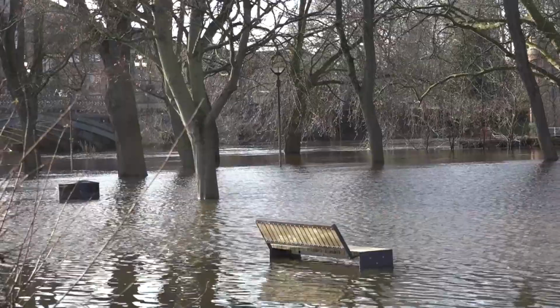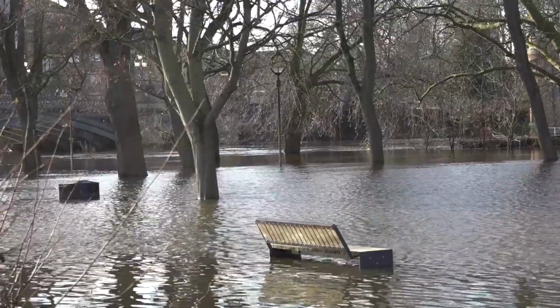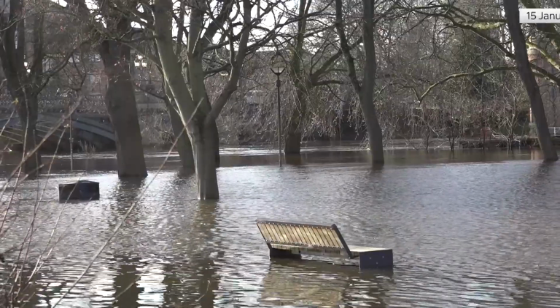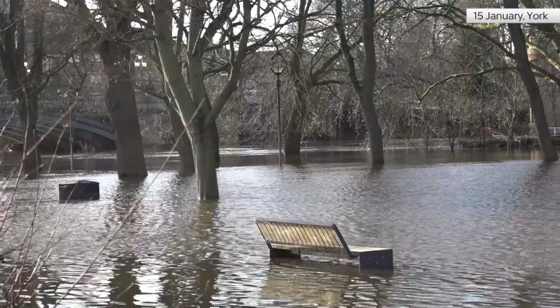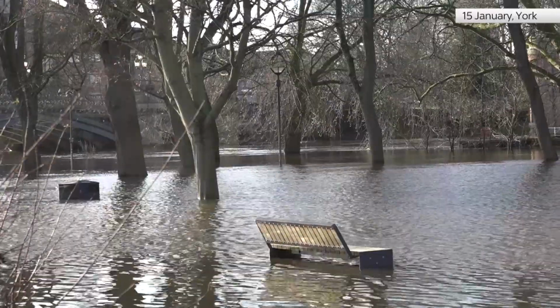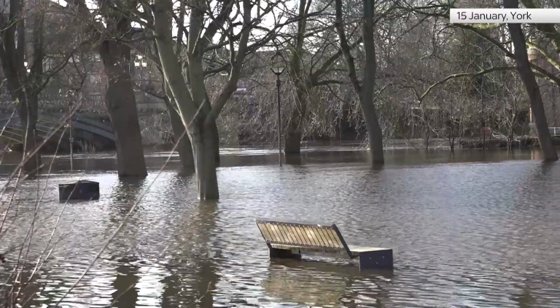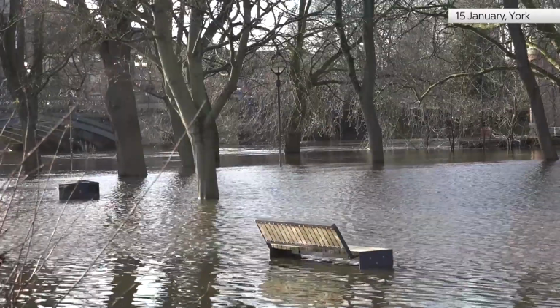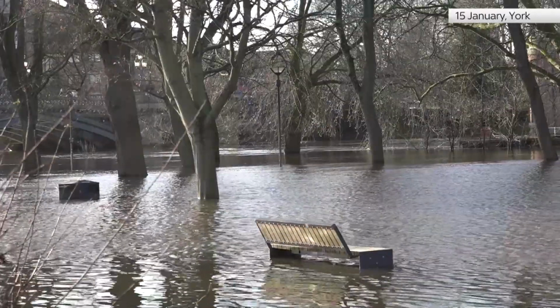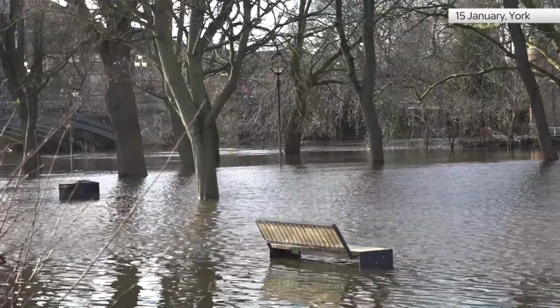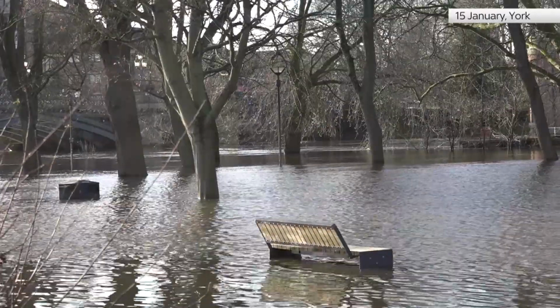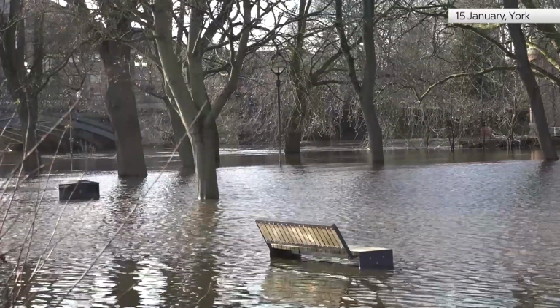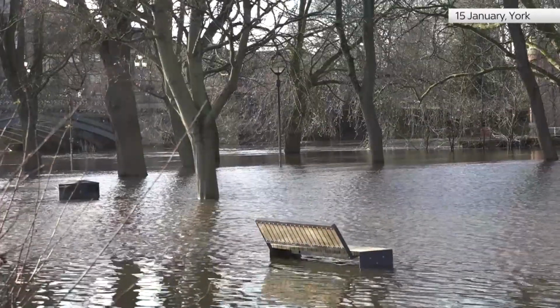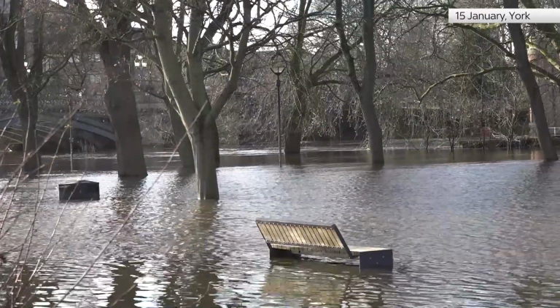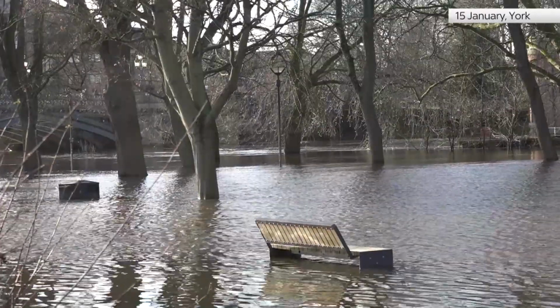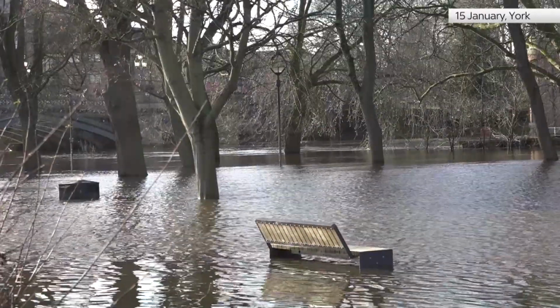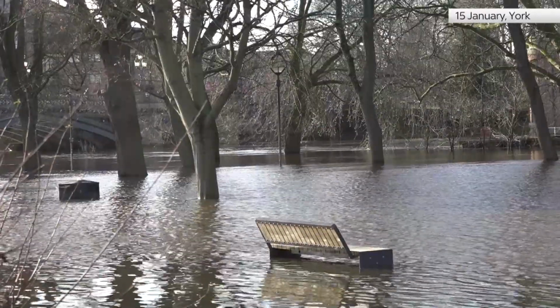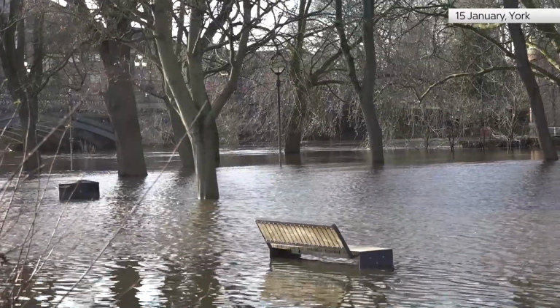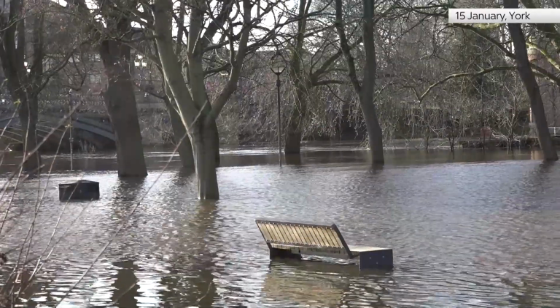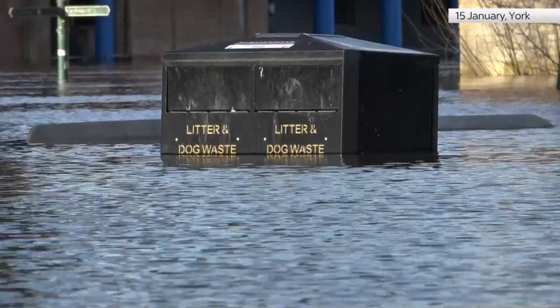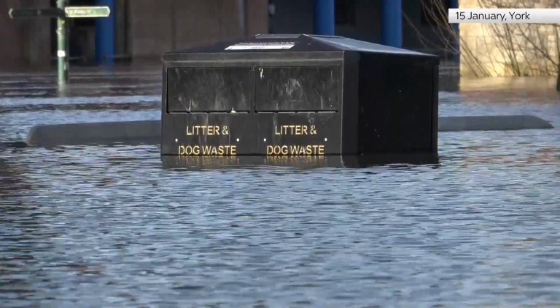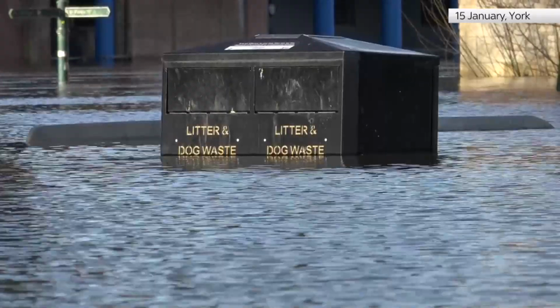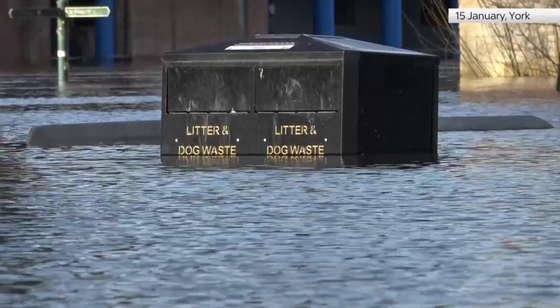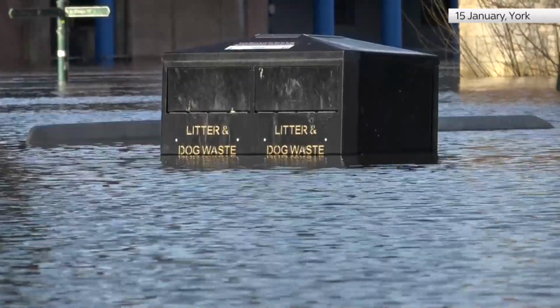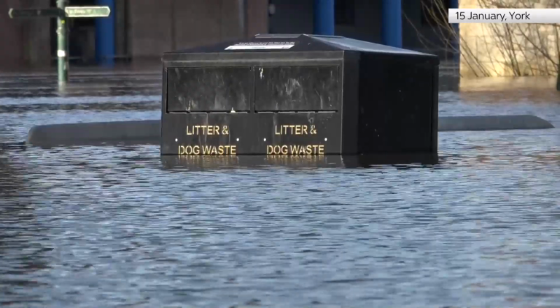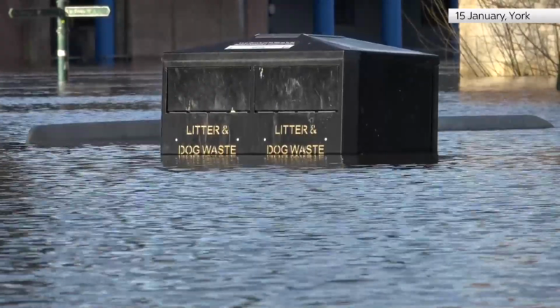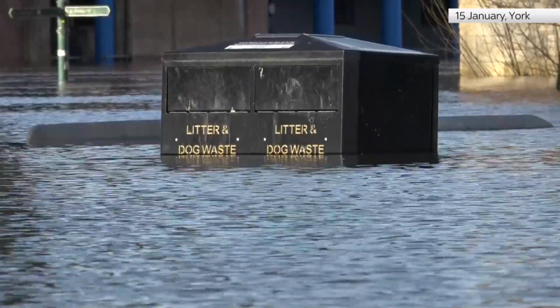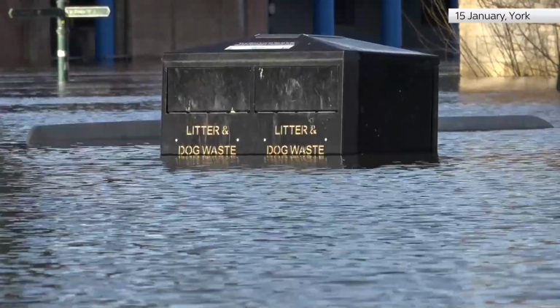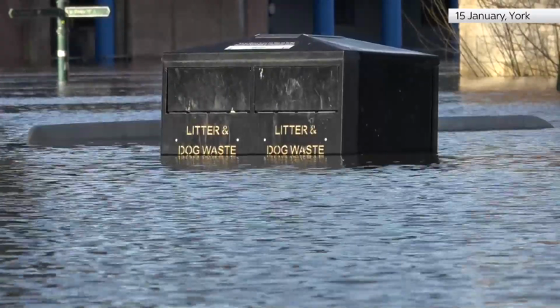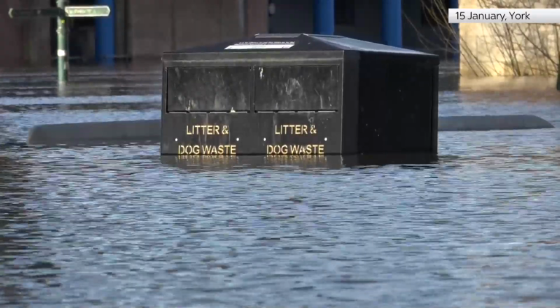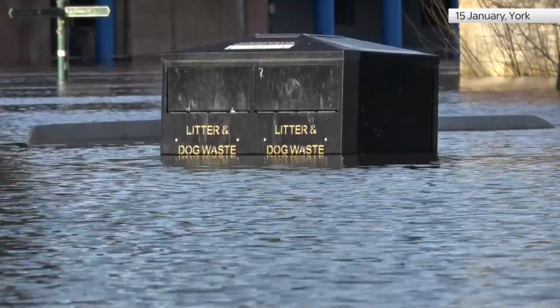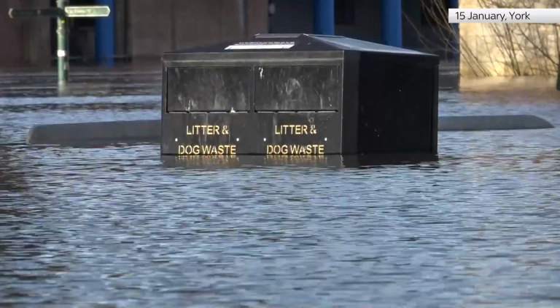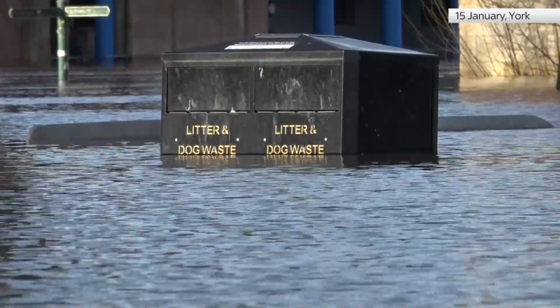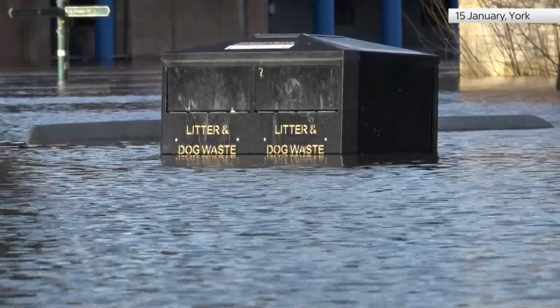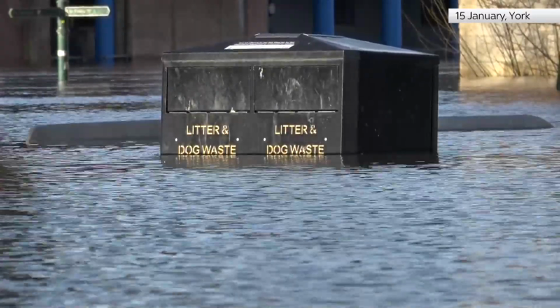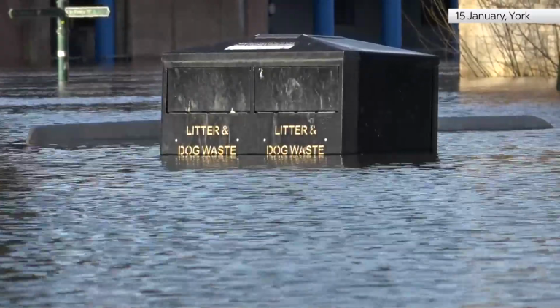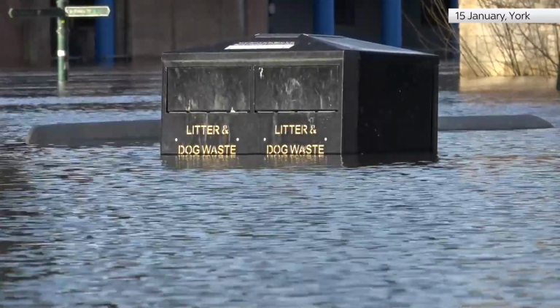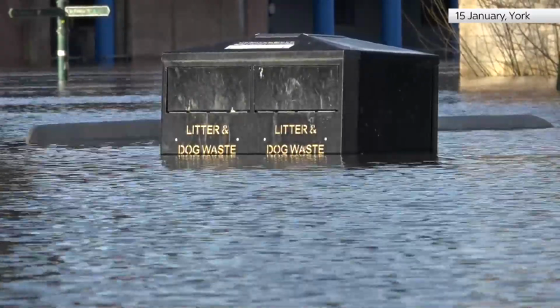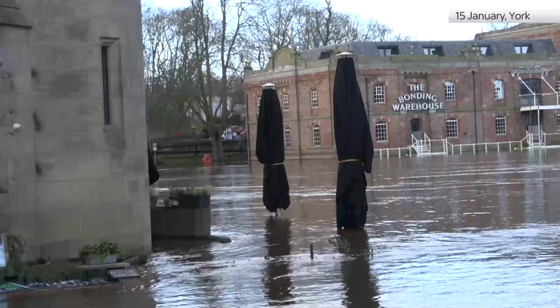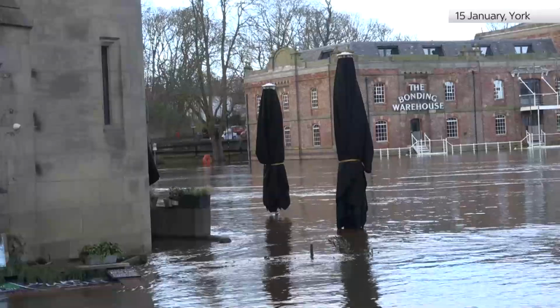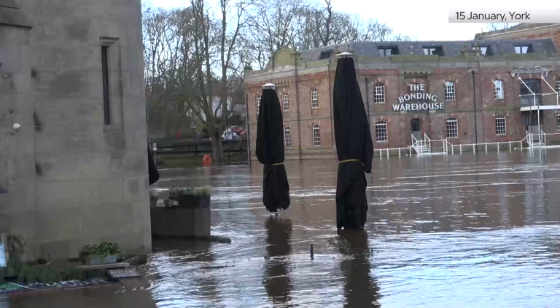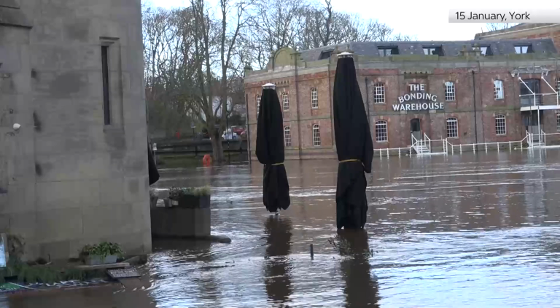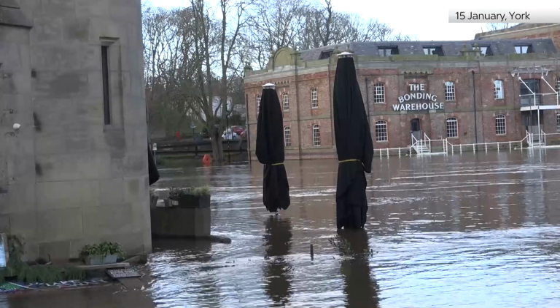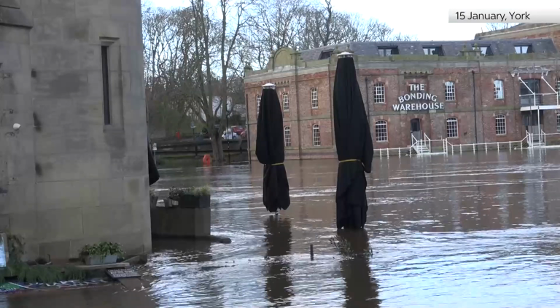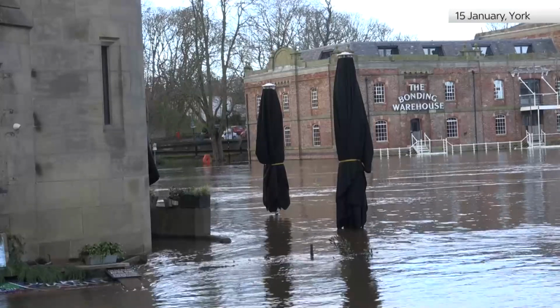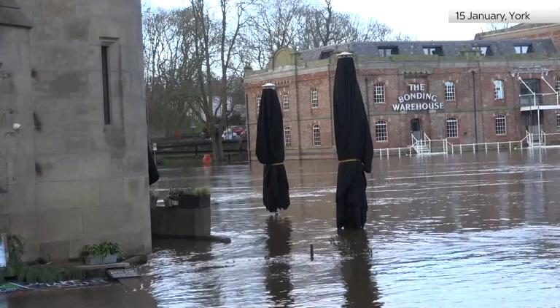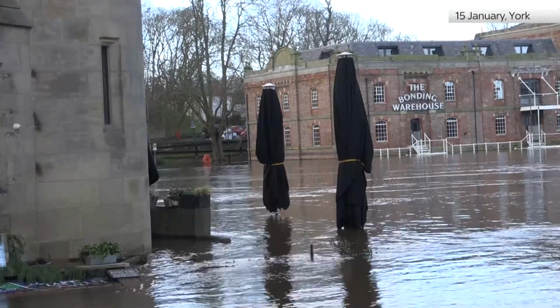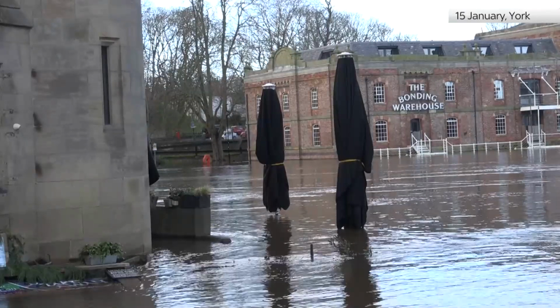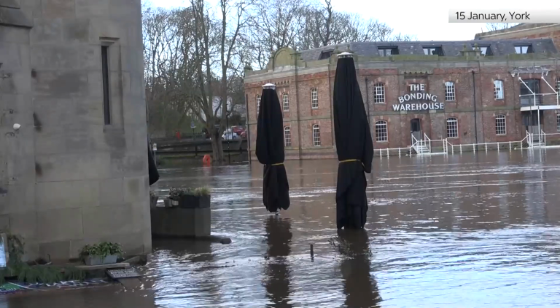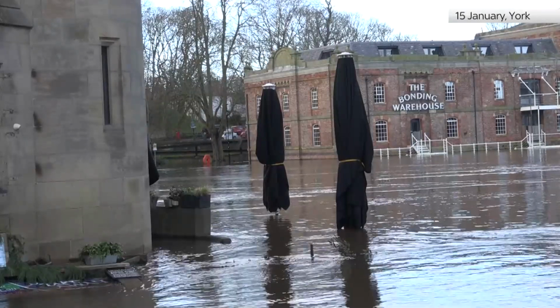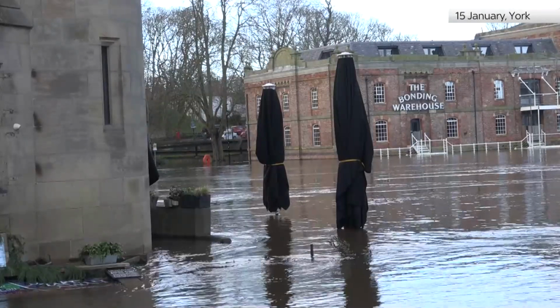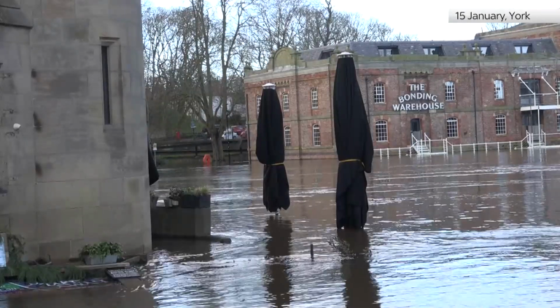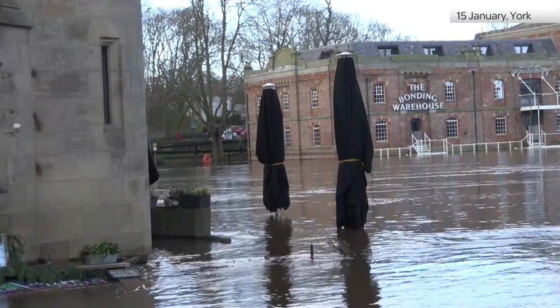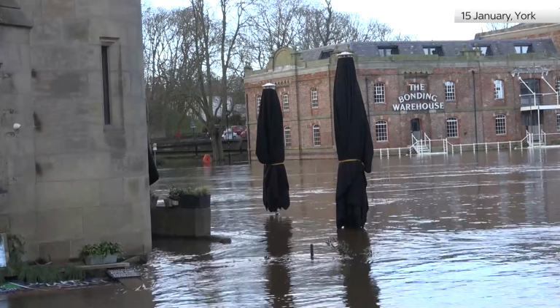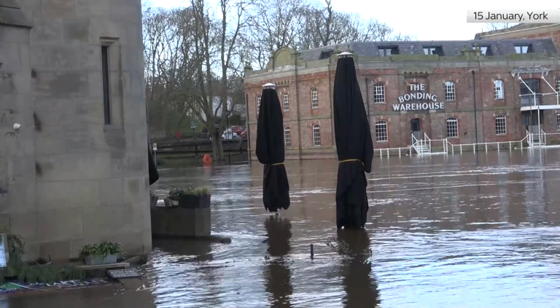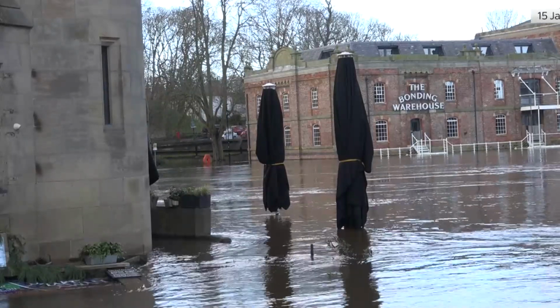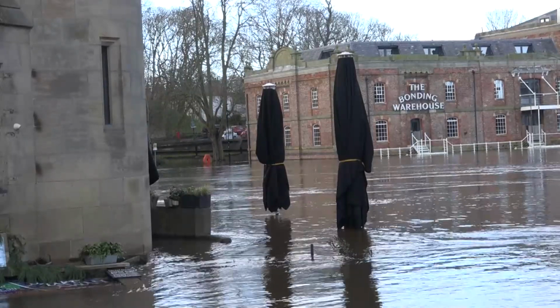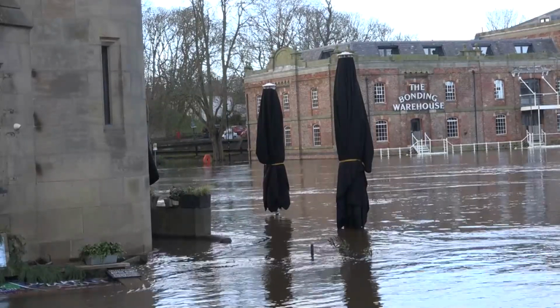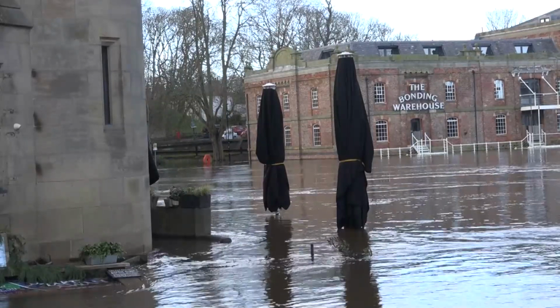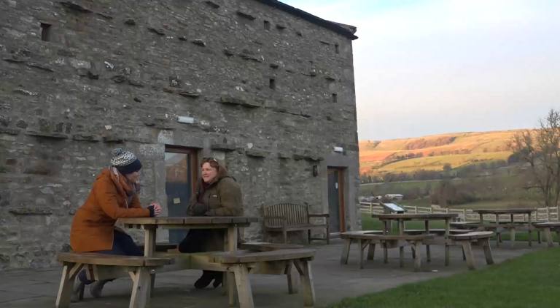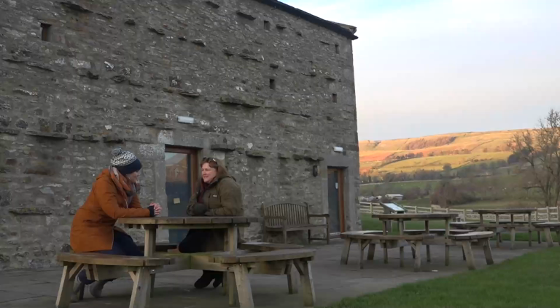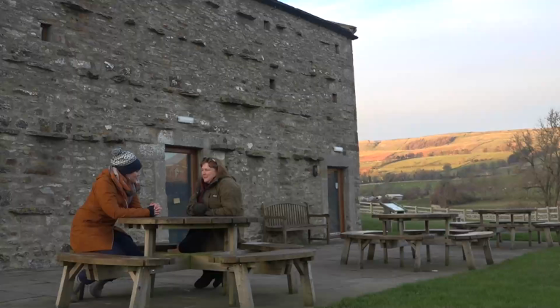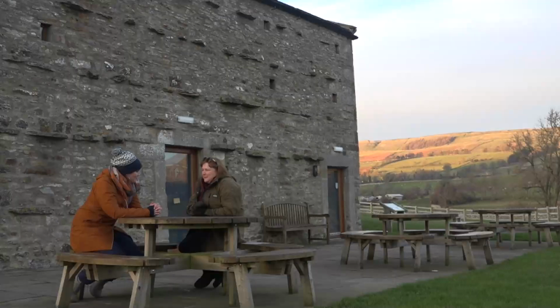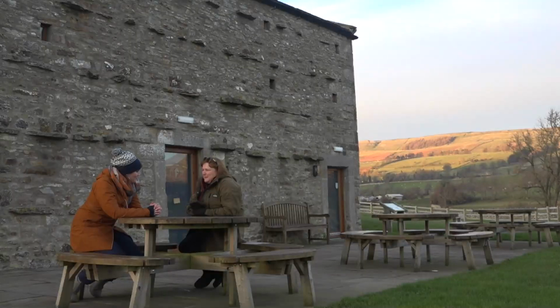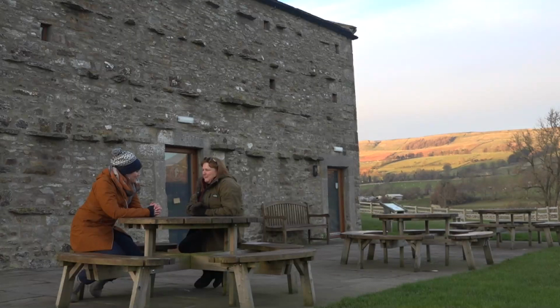It takes about two days for heavy rain on the tops to turn into flooding in York. But for the people at the bottom of this hillside, the effect is more immediate.